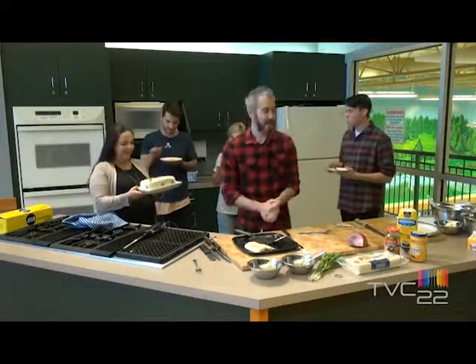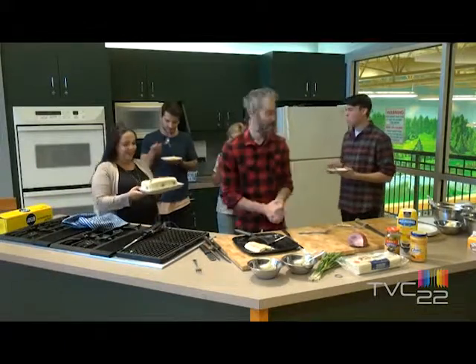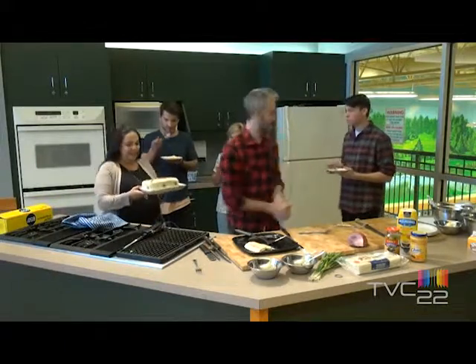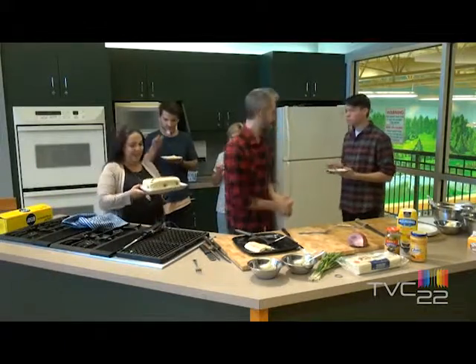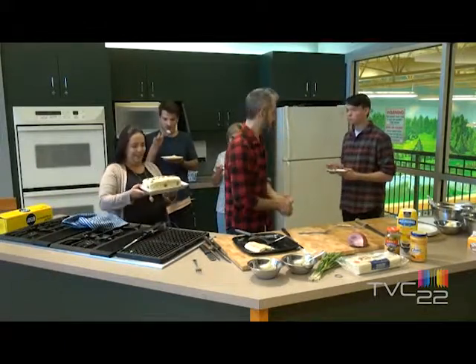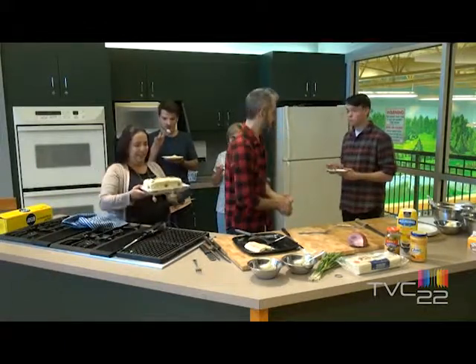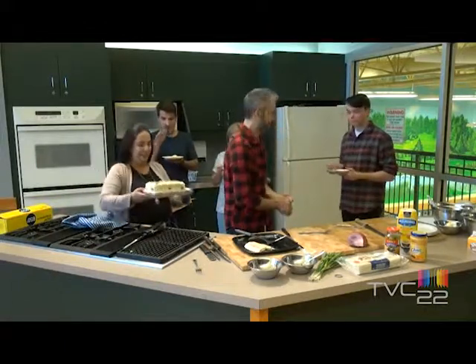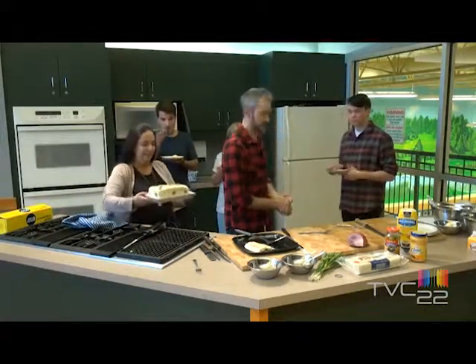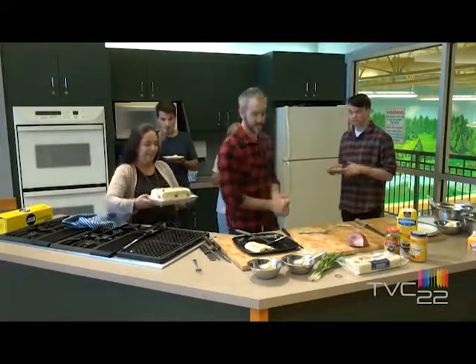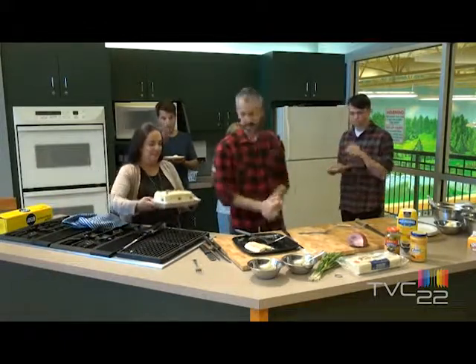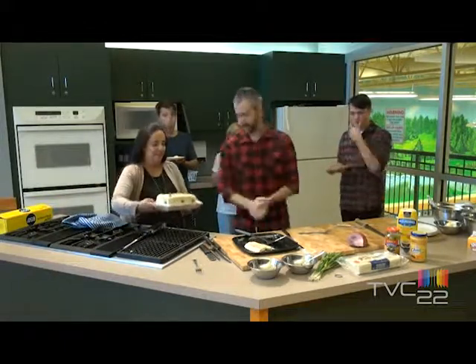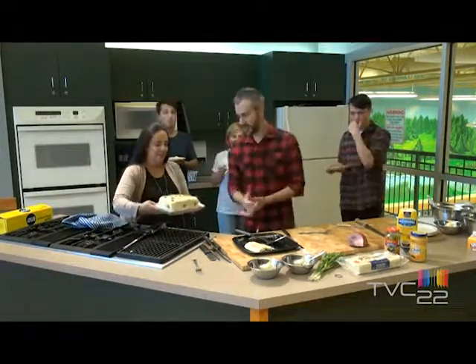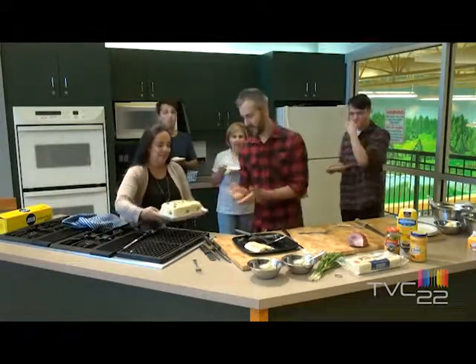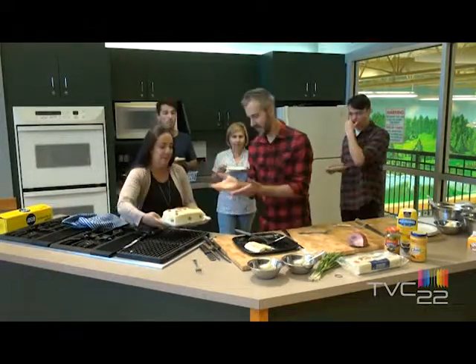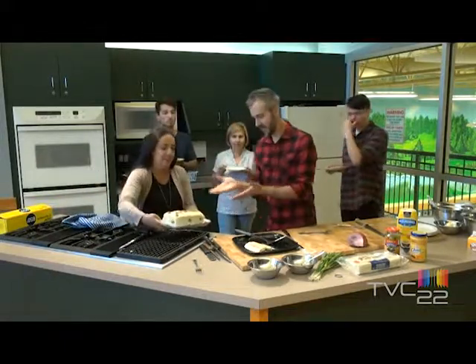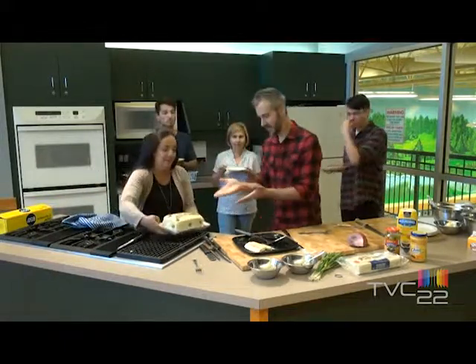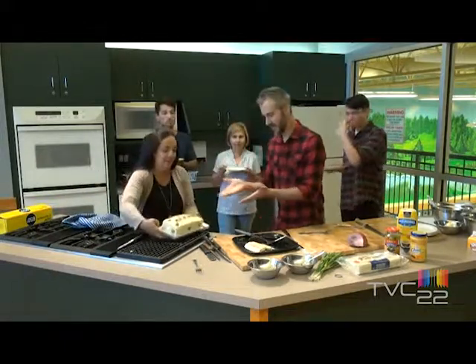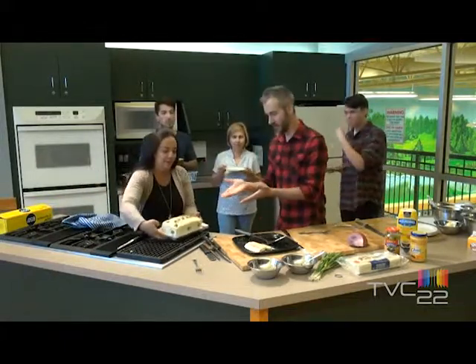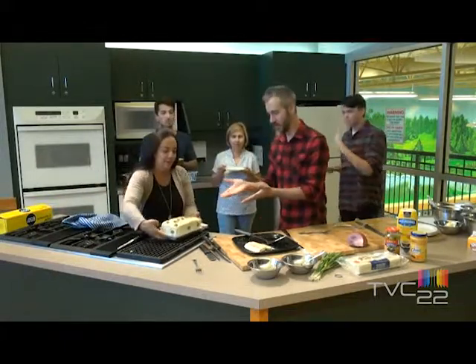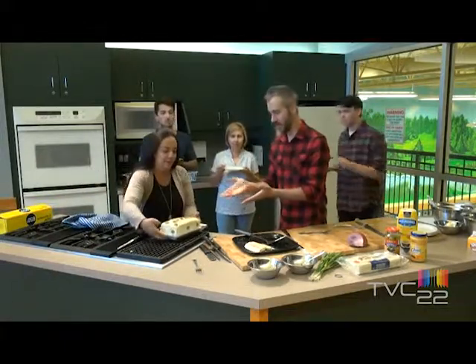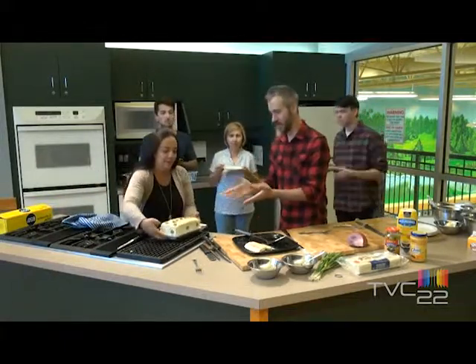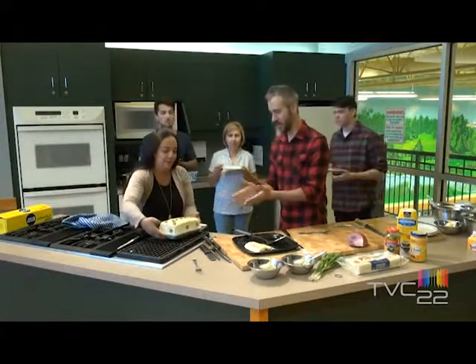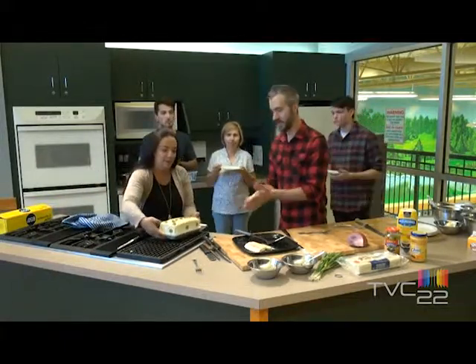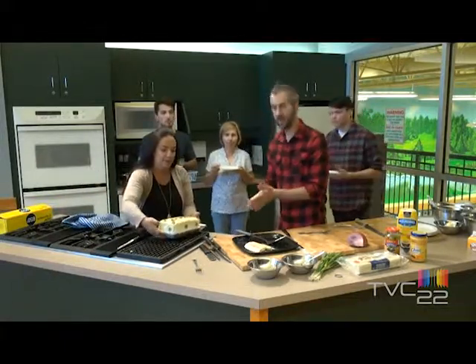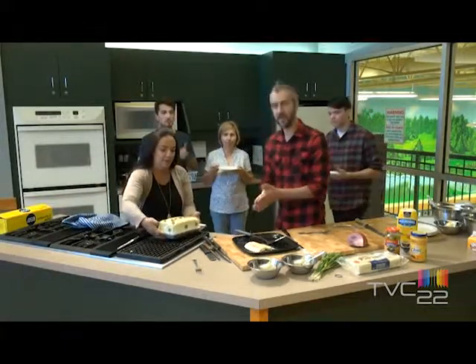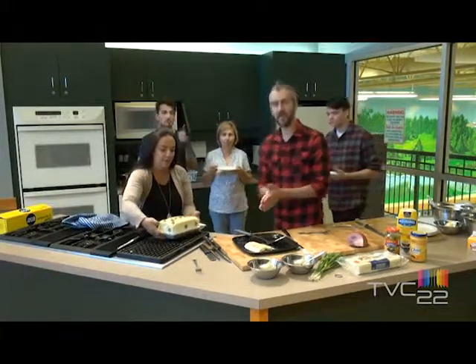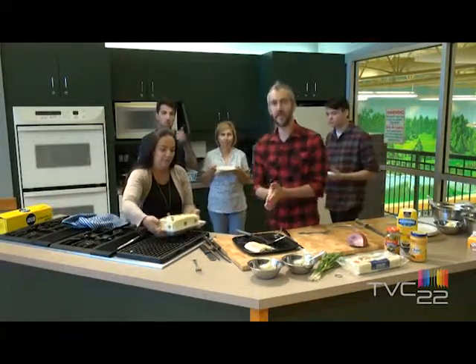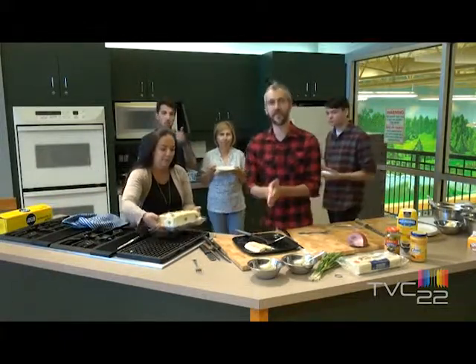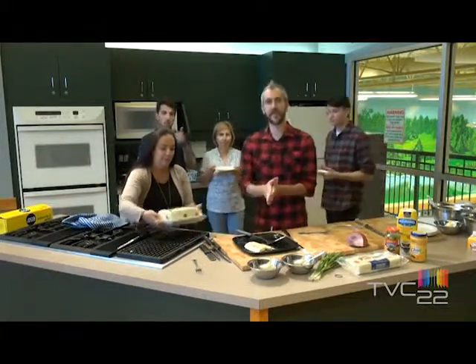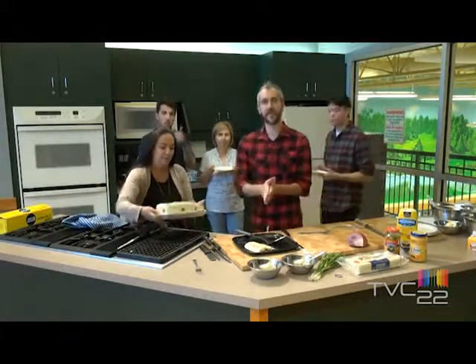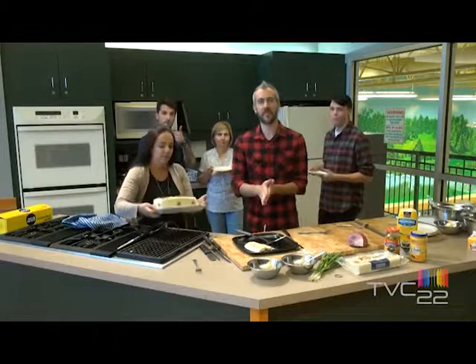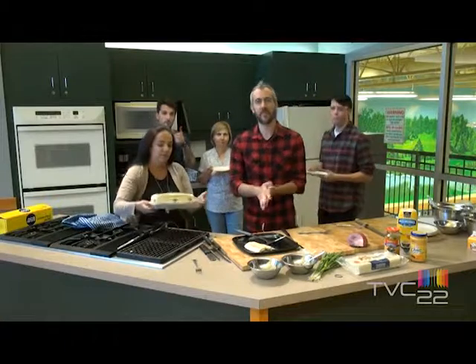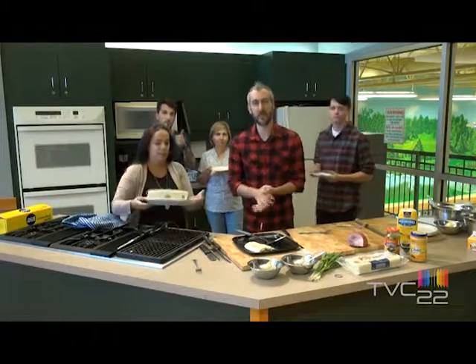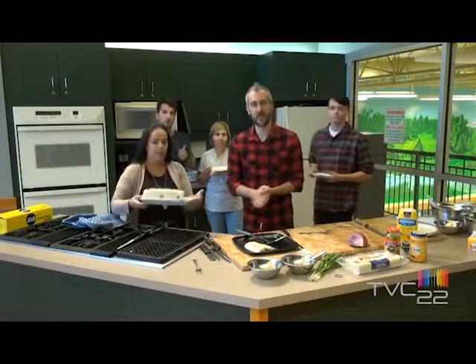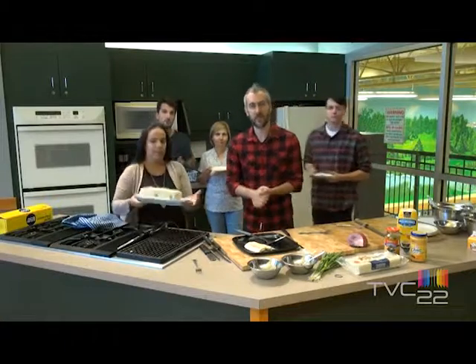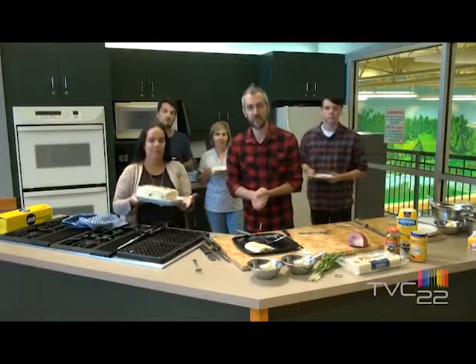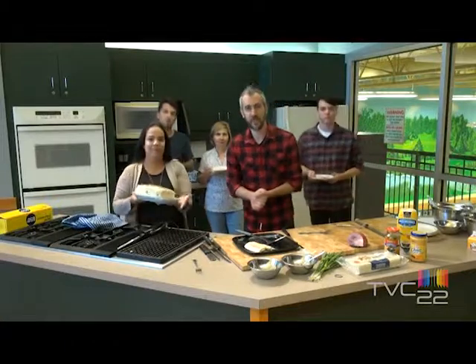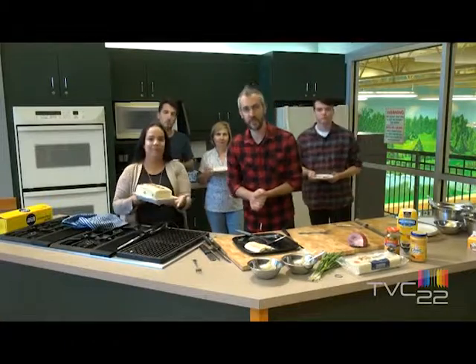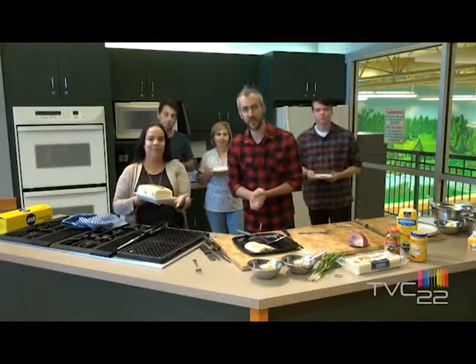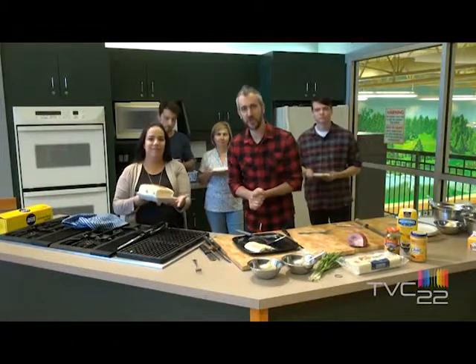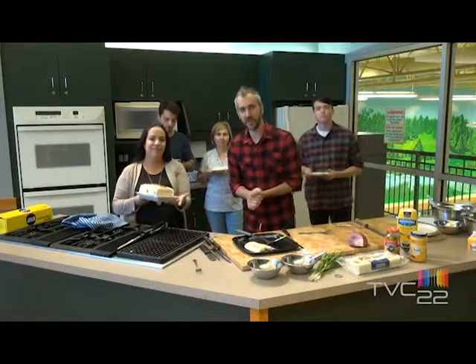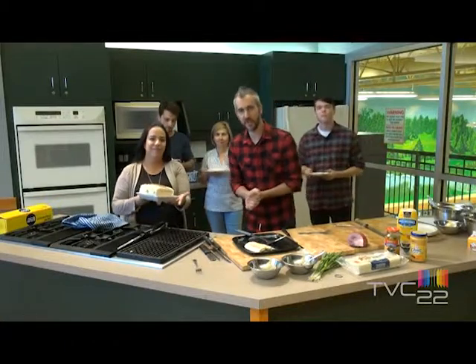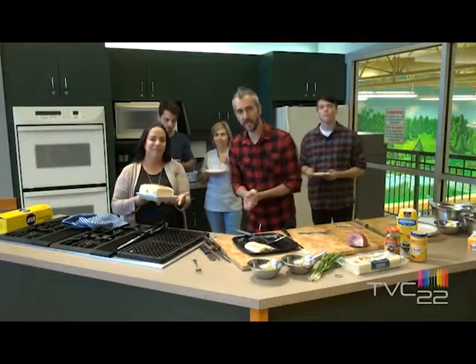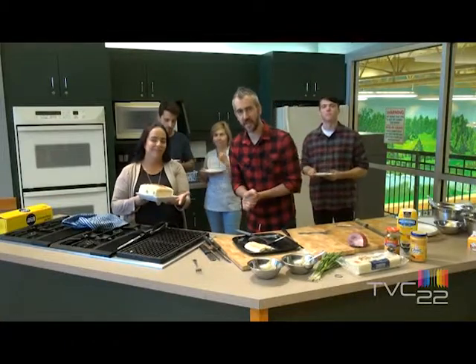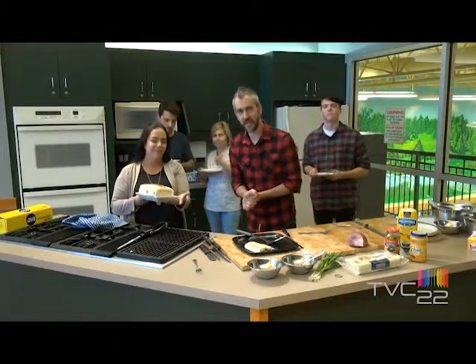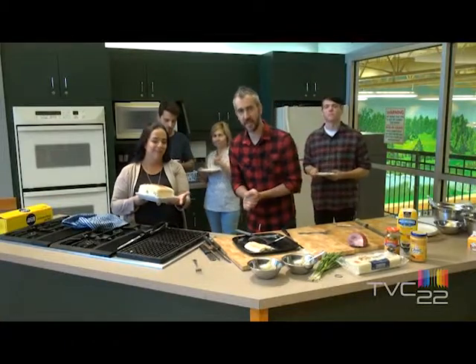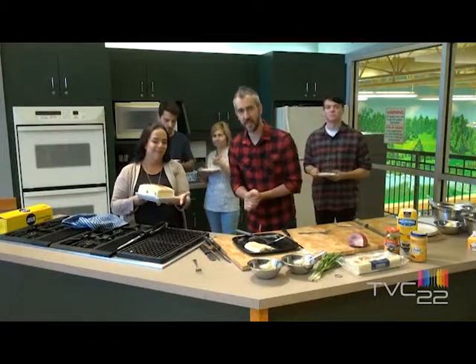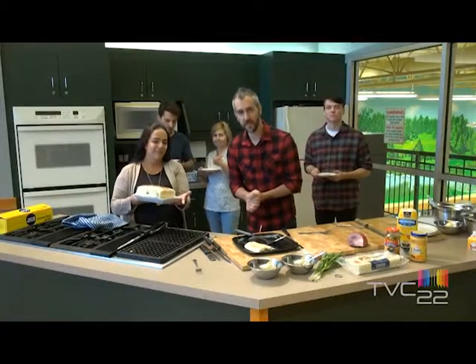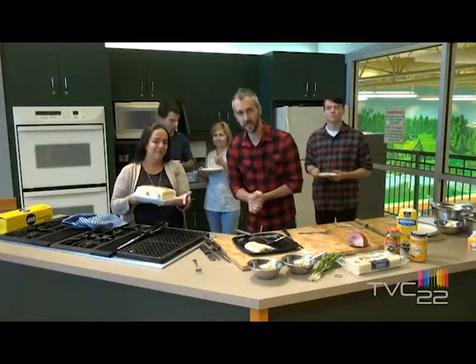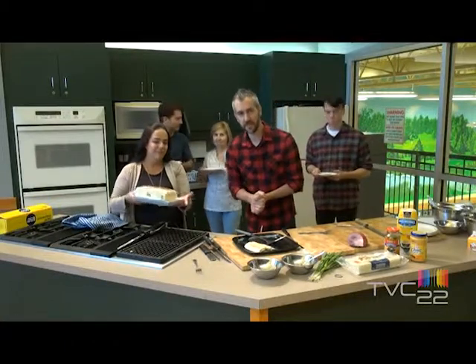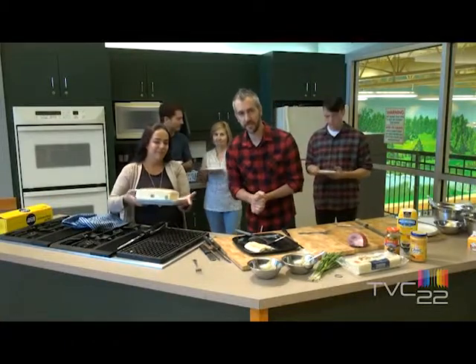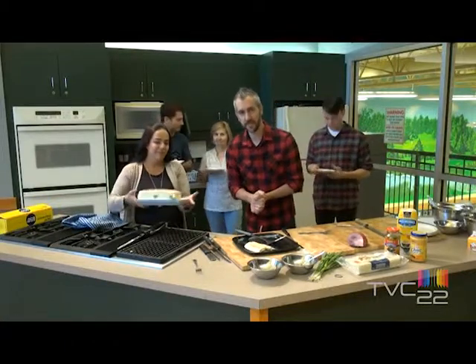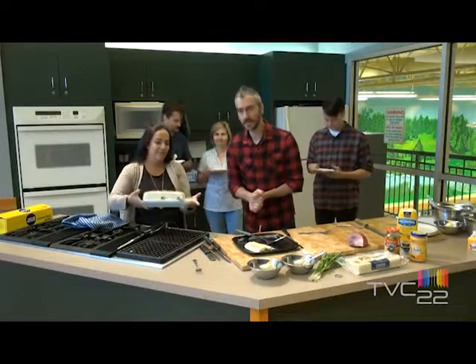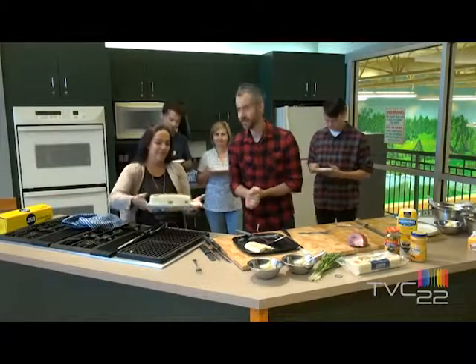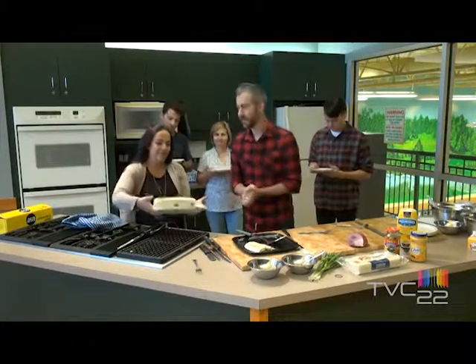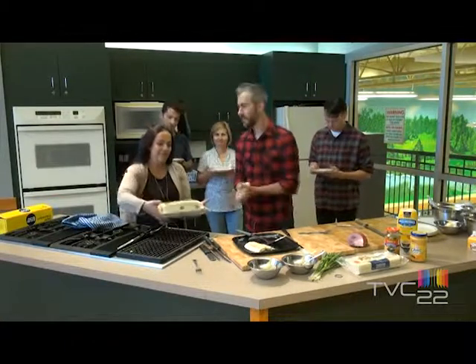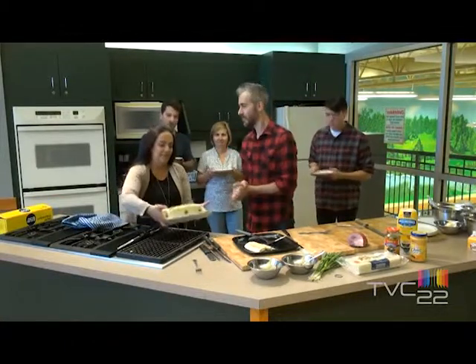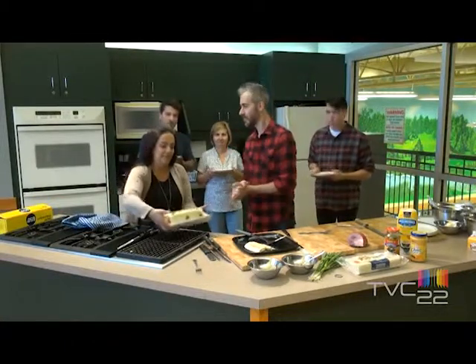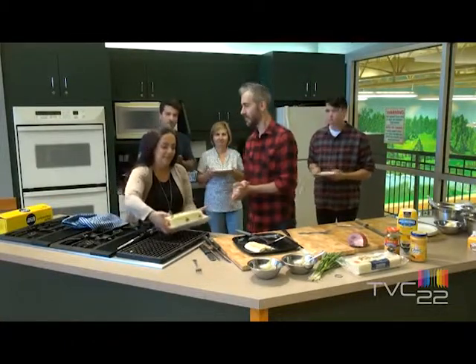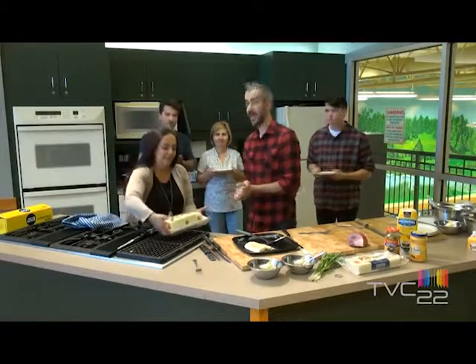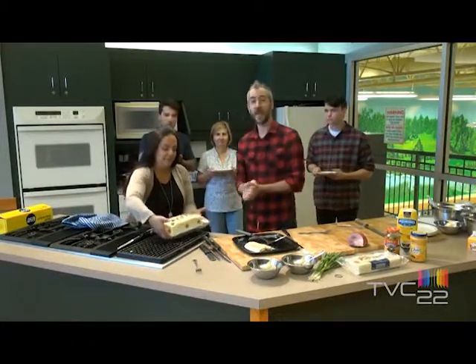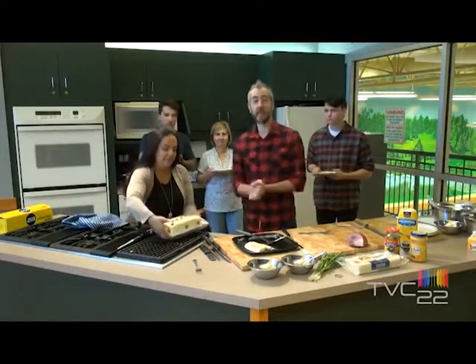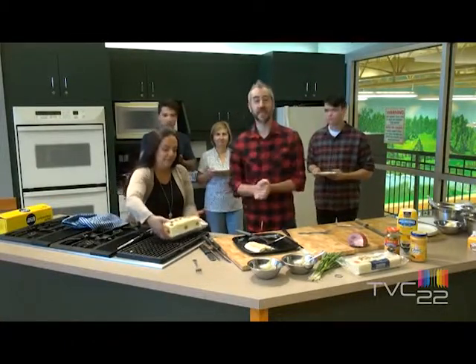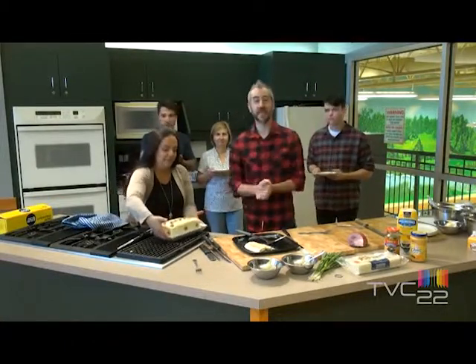Voici le sandwich-on. Merci d'avoir écouté une demi-heure de saveurs. À la prochaine! Bye!